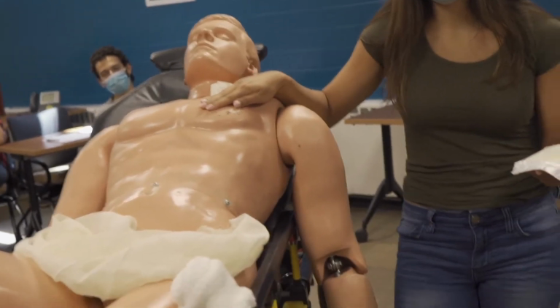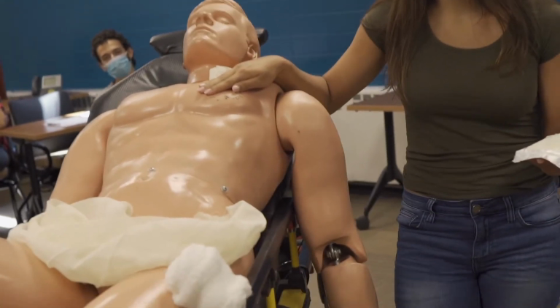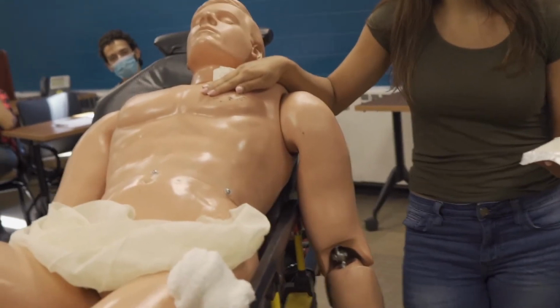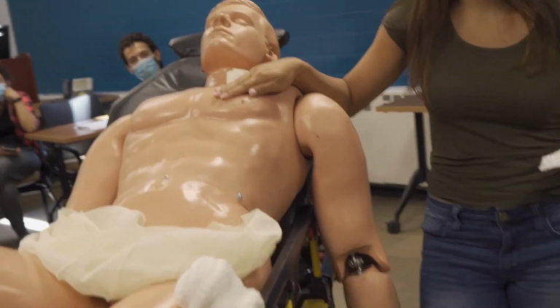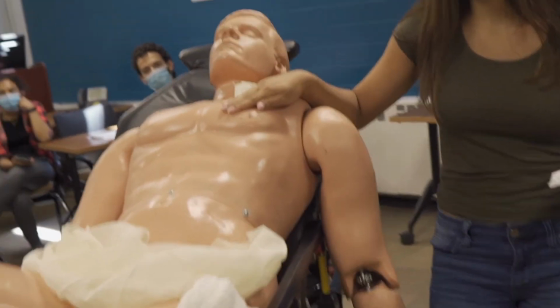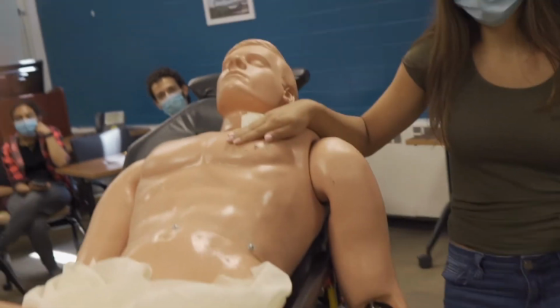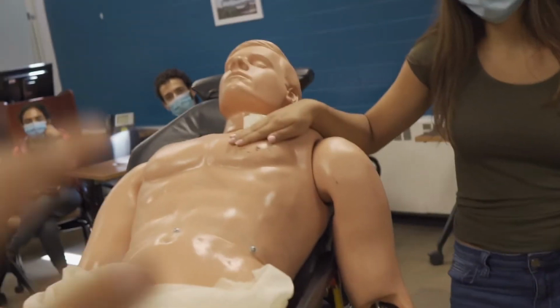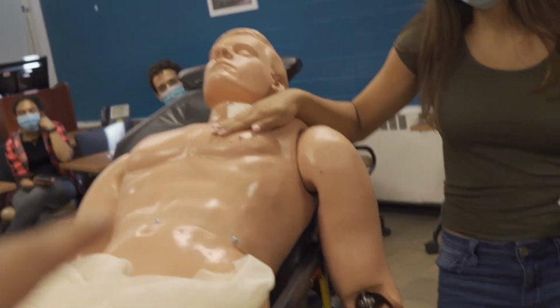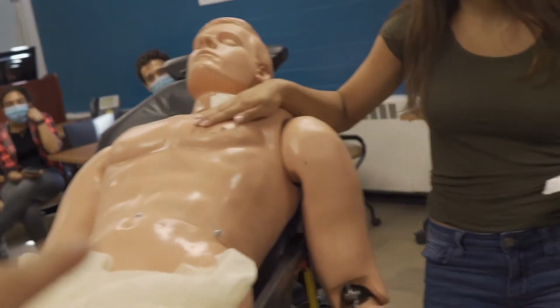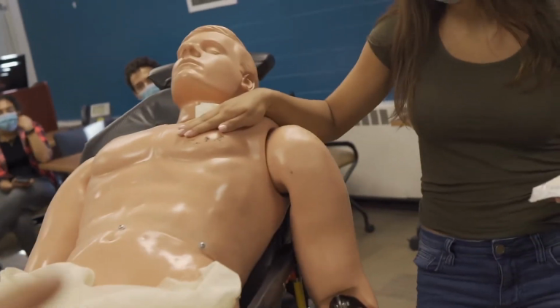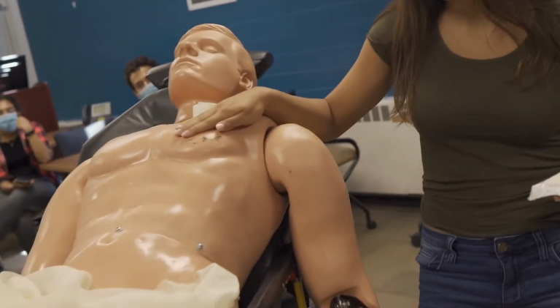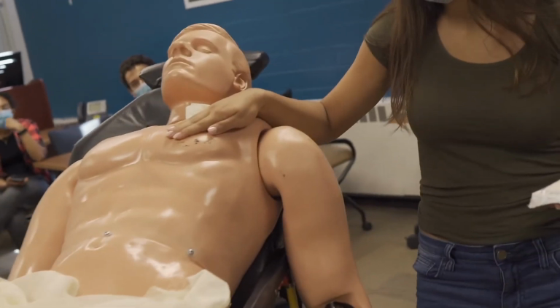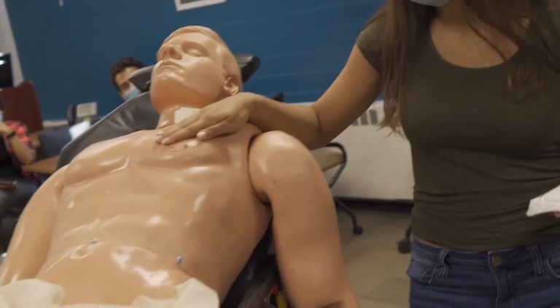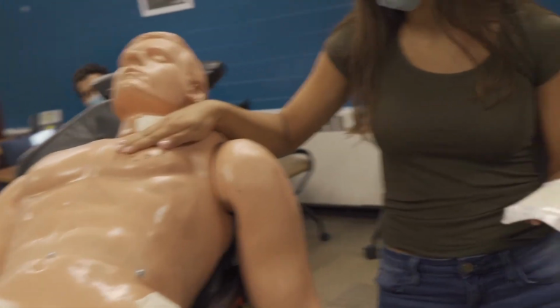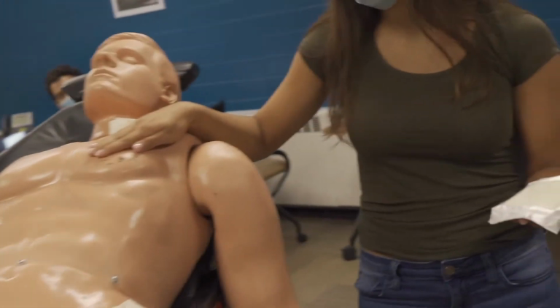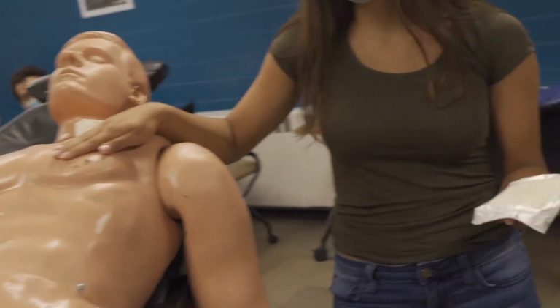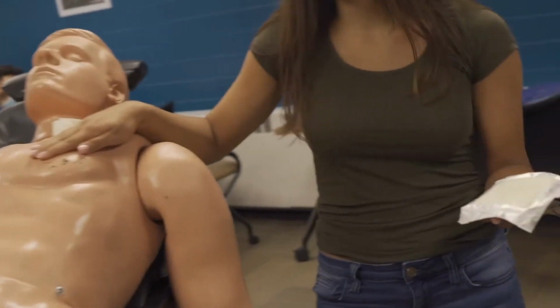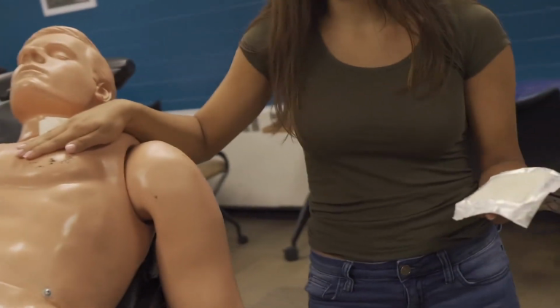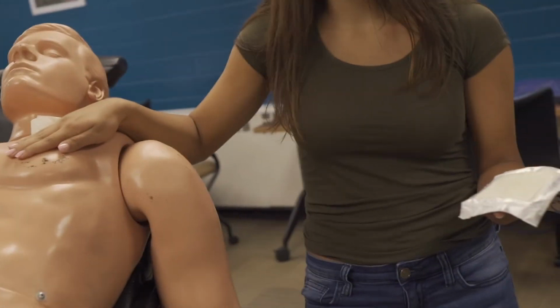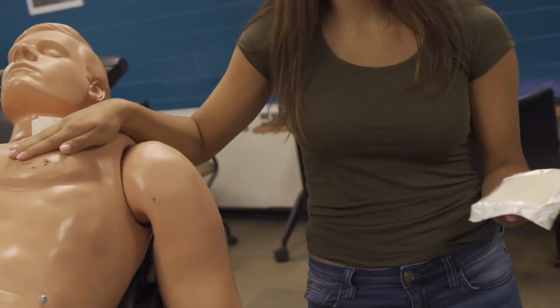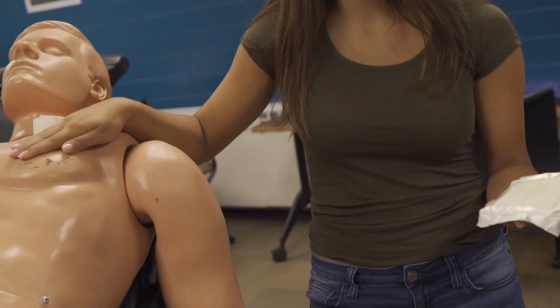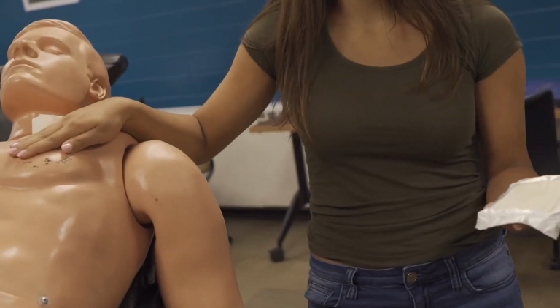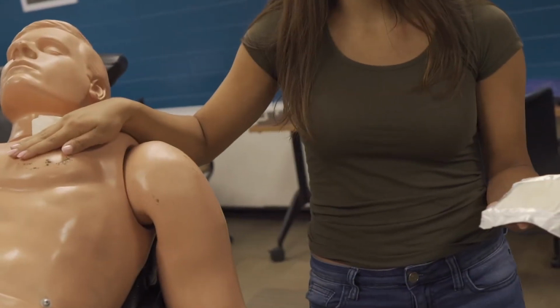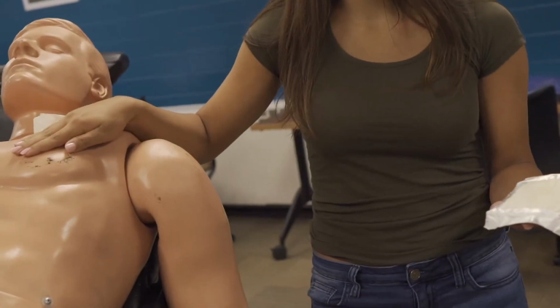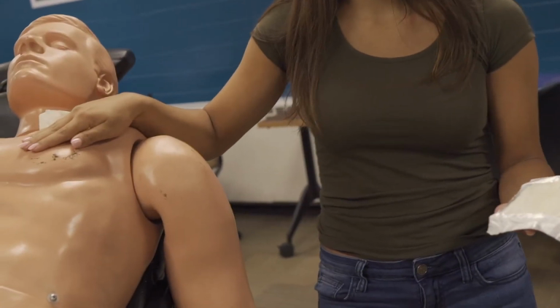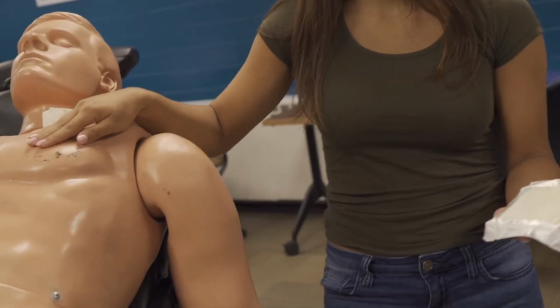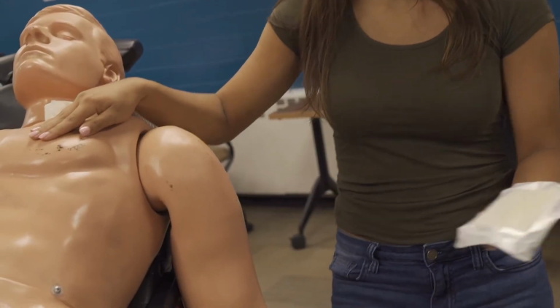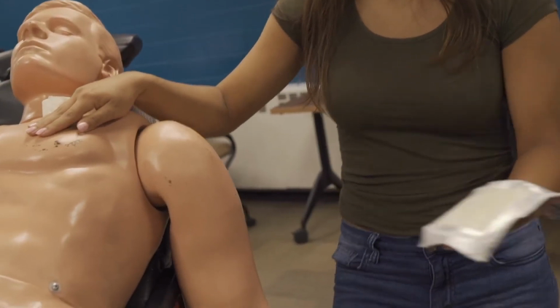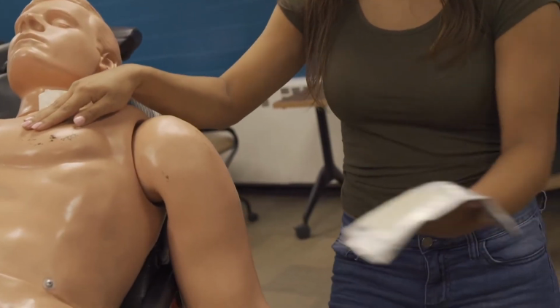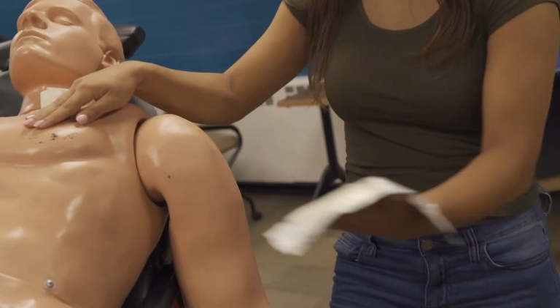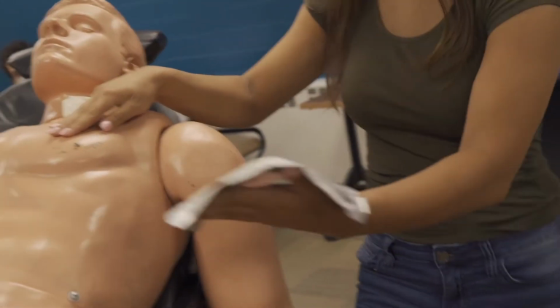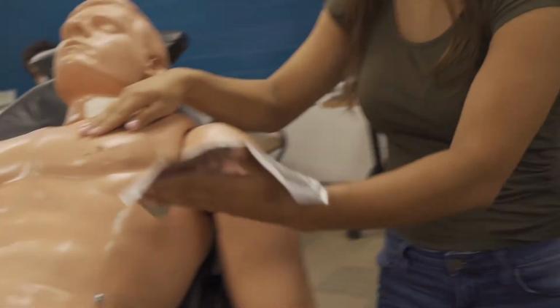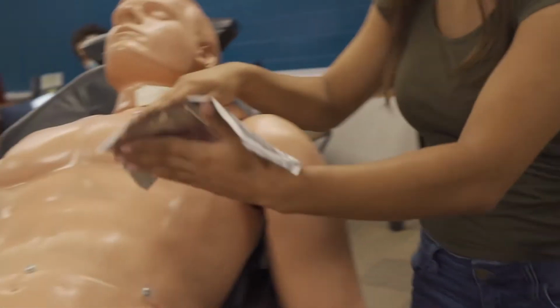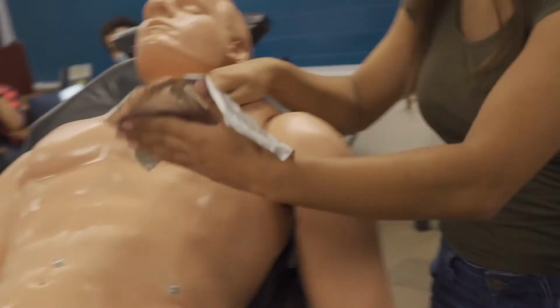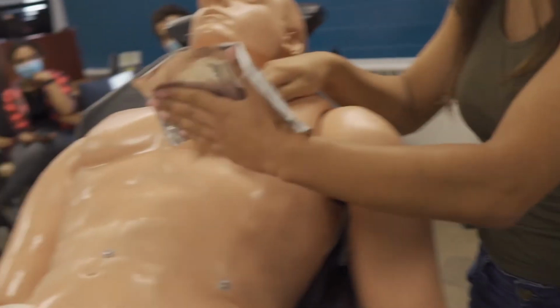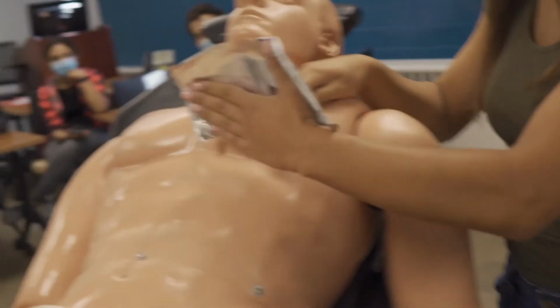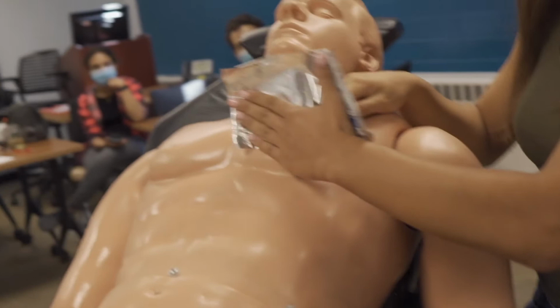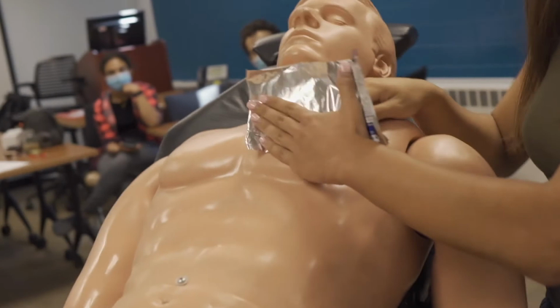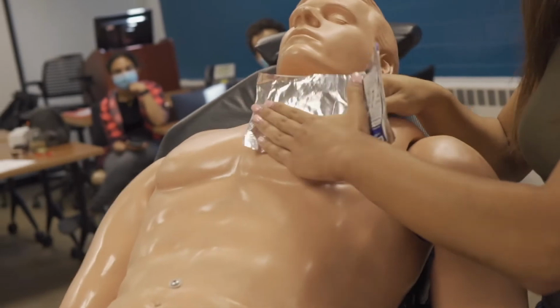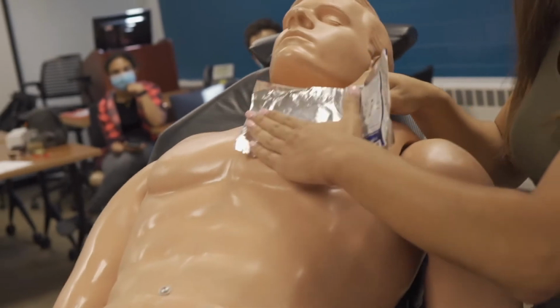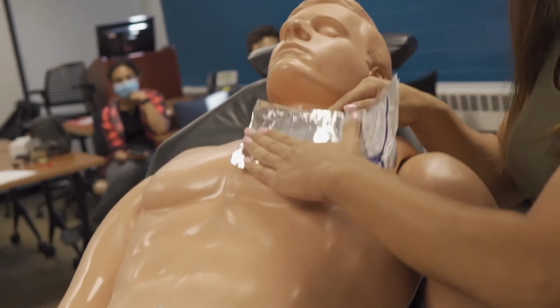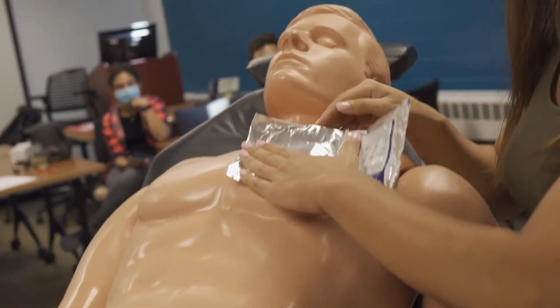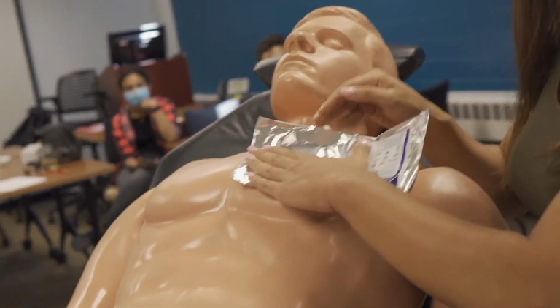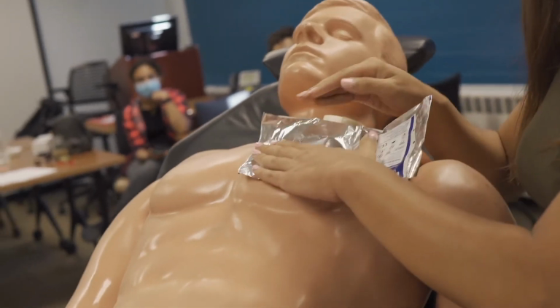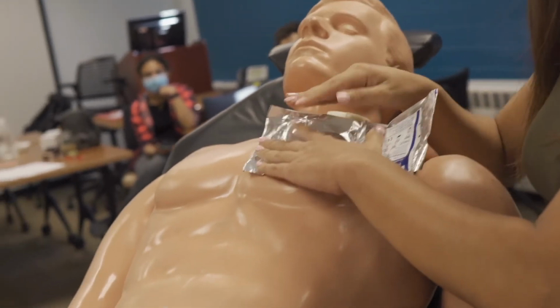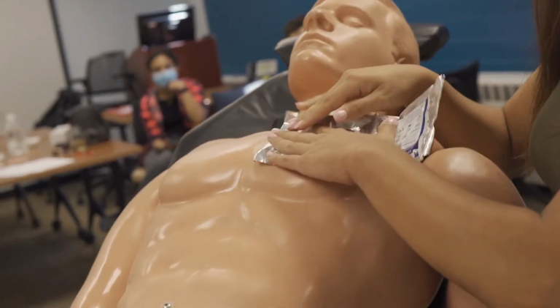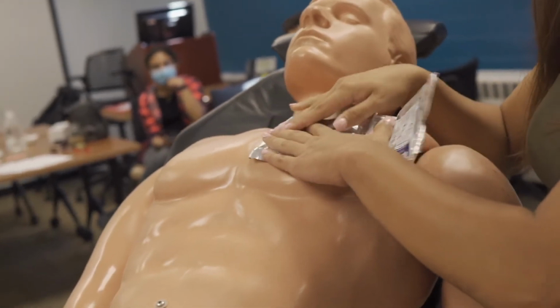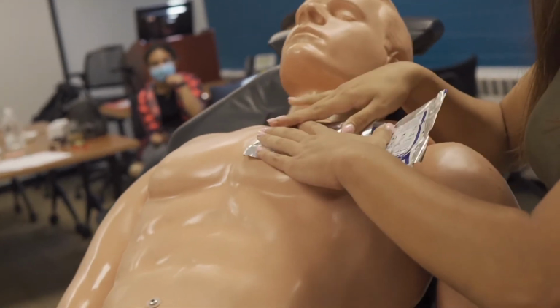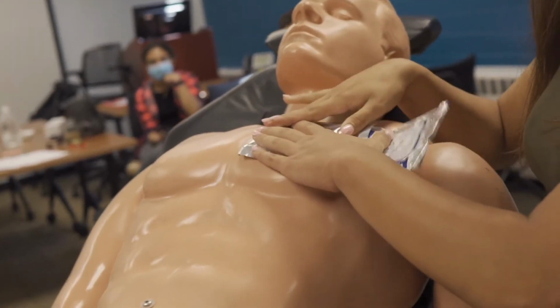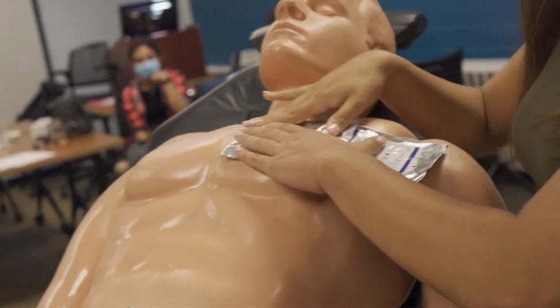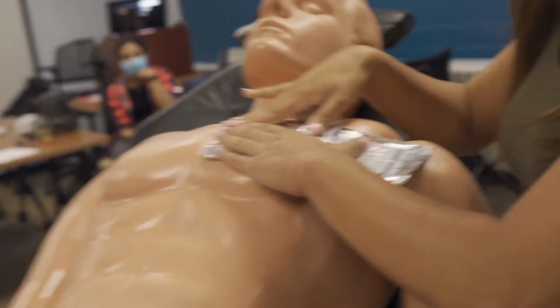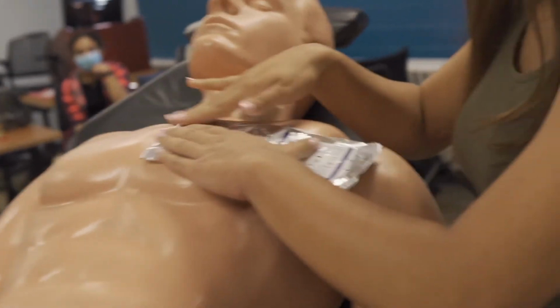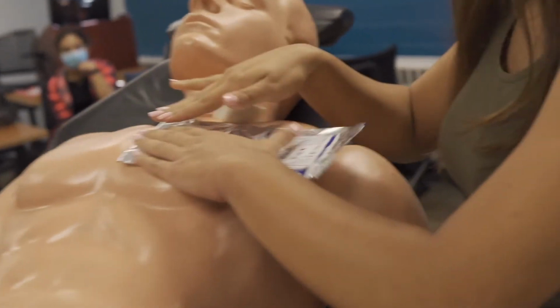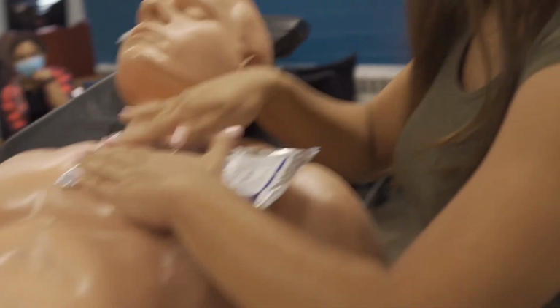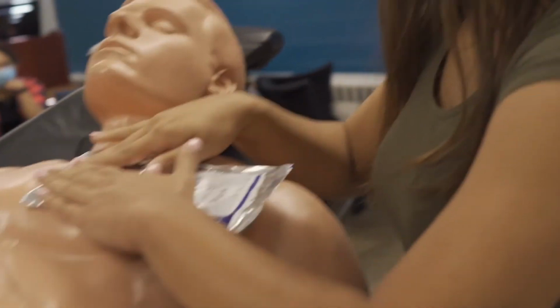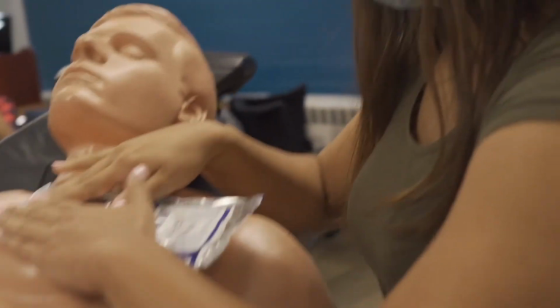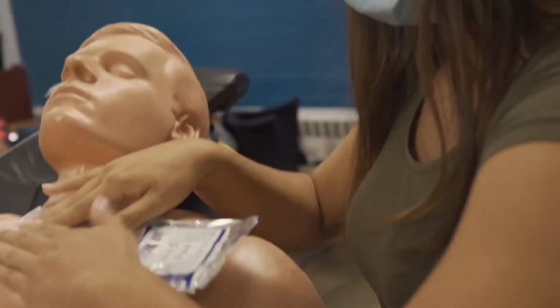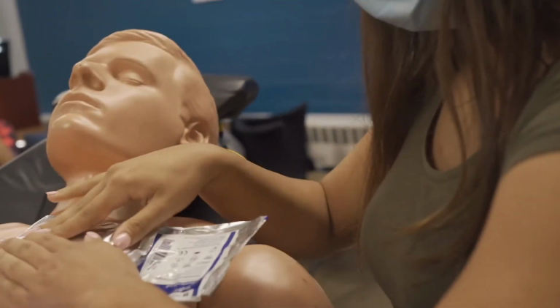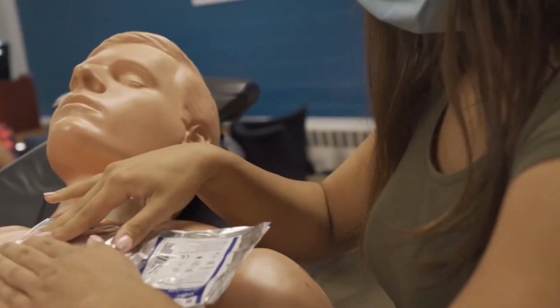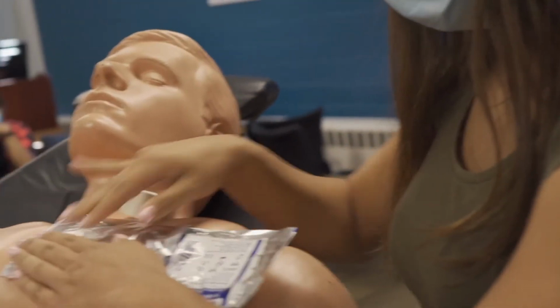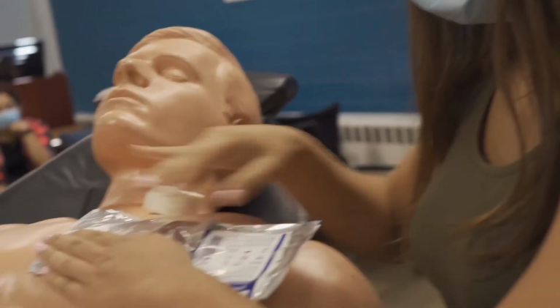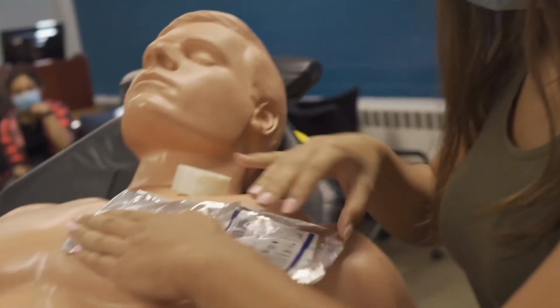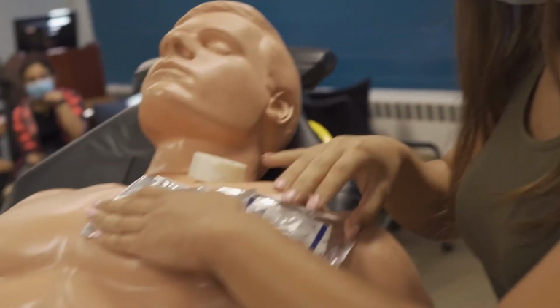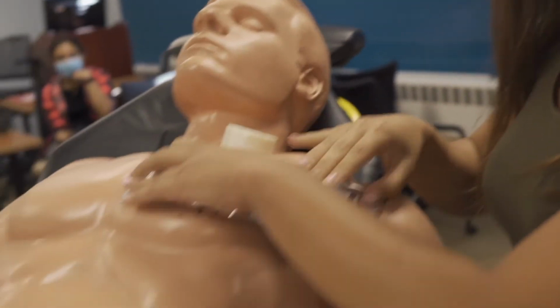So she's holding pressure, and then she's going to apply the Vaseline gauze.